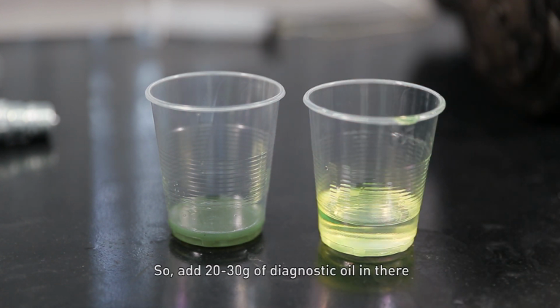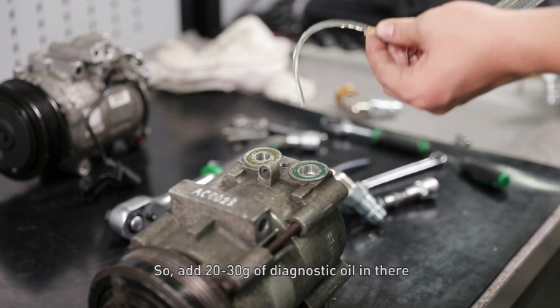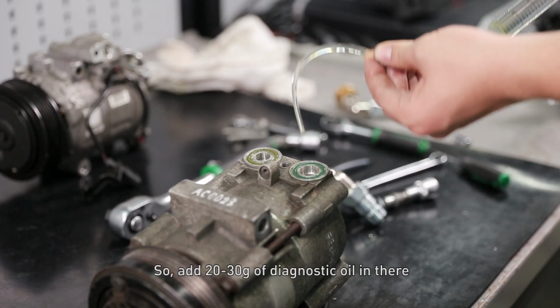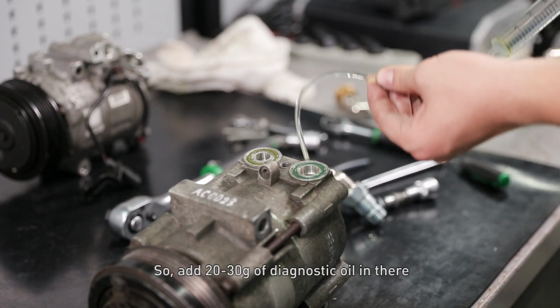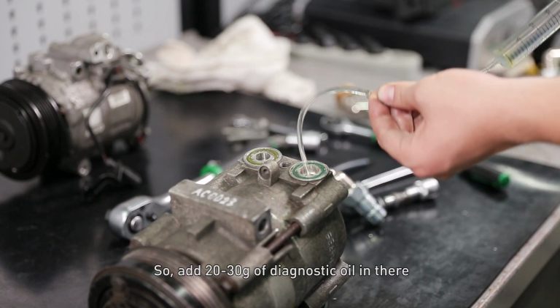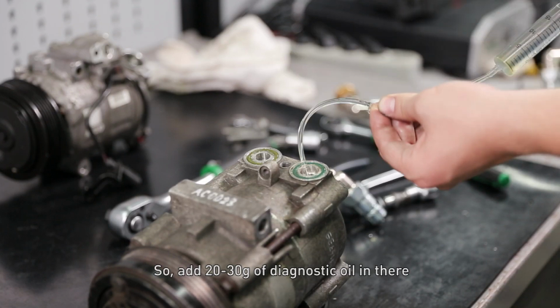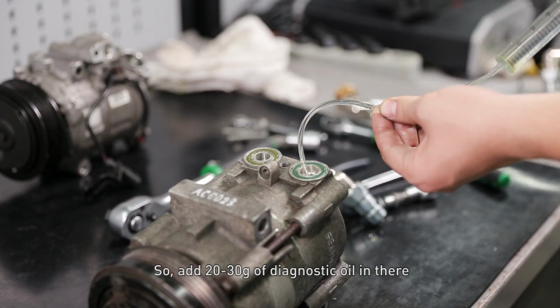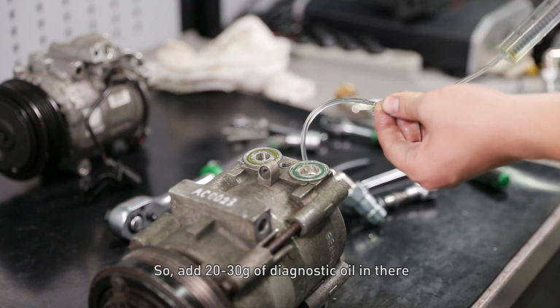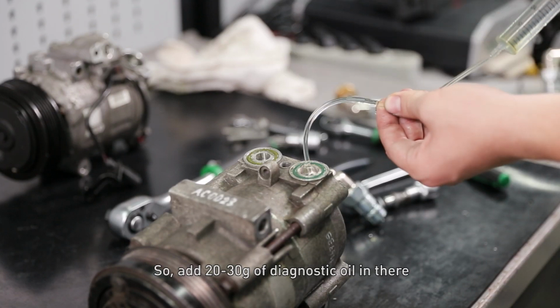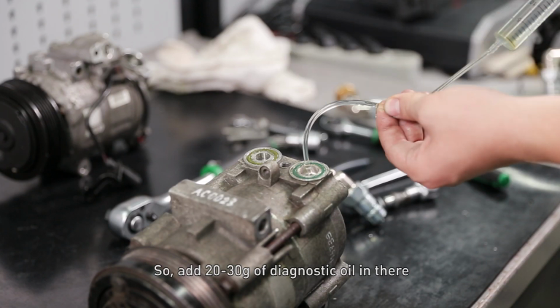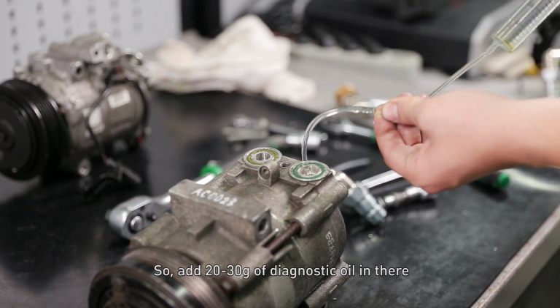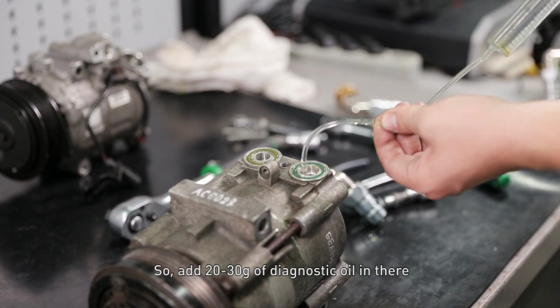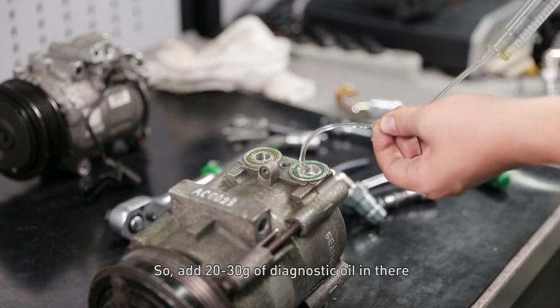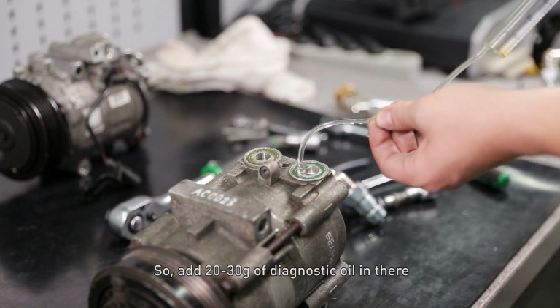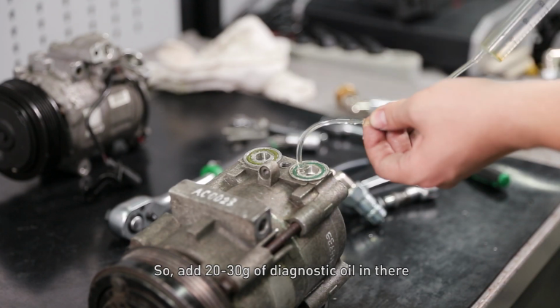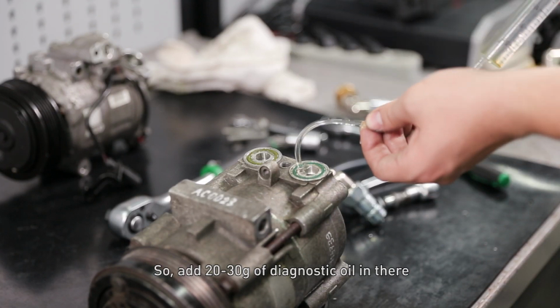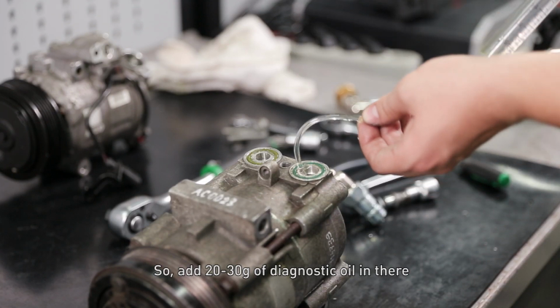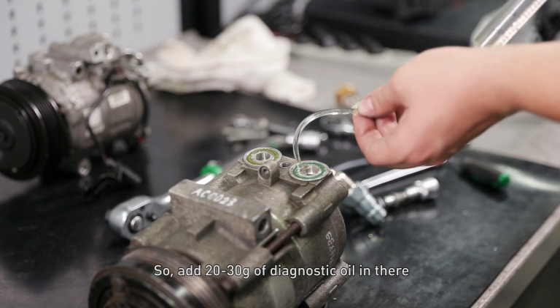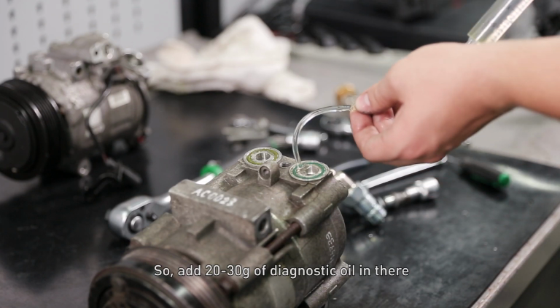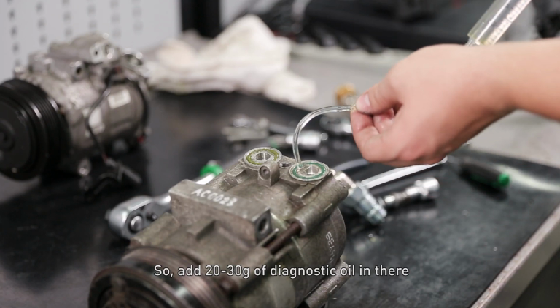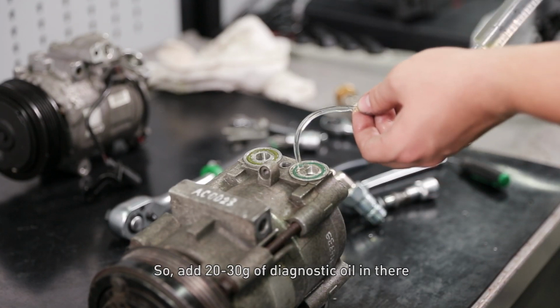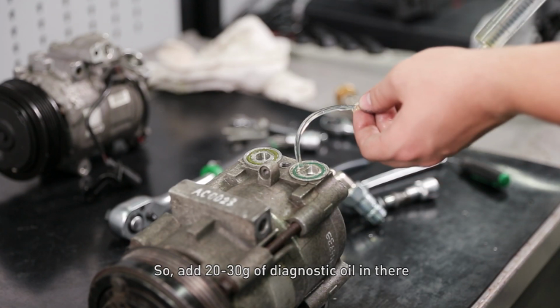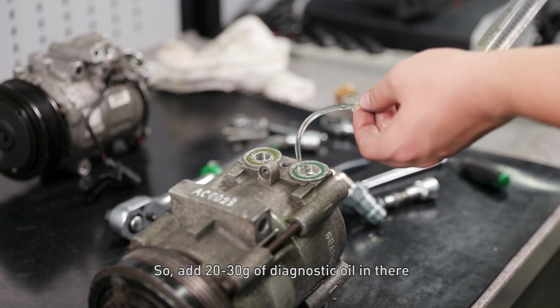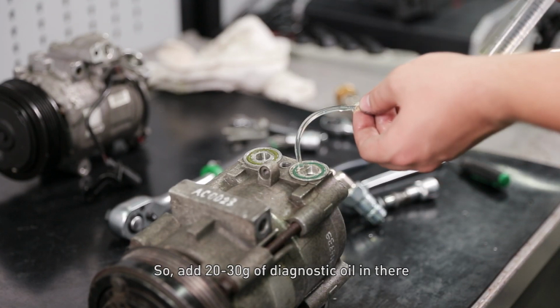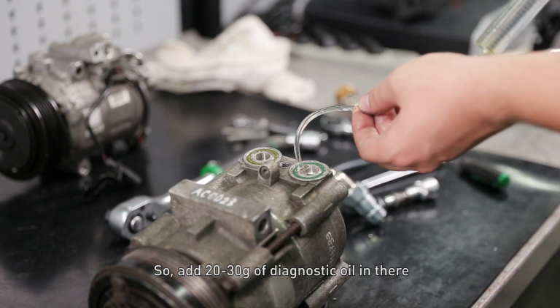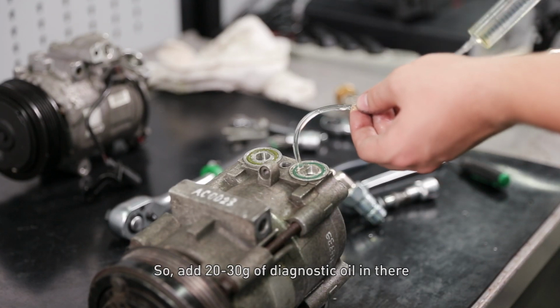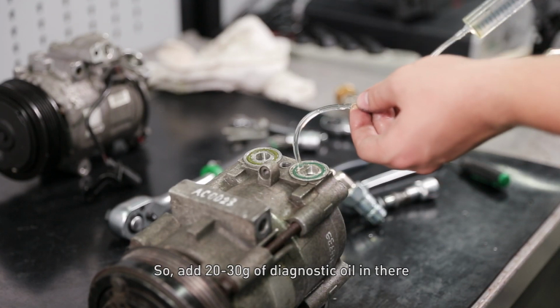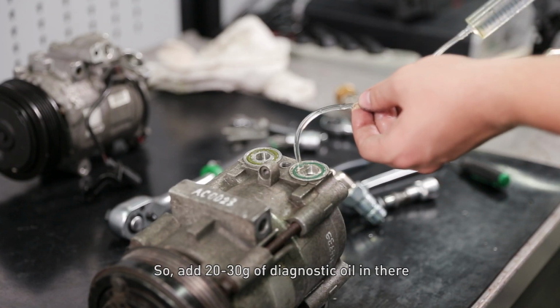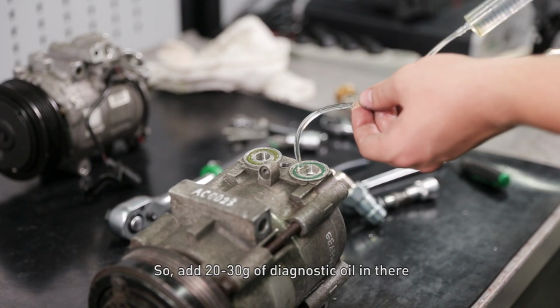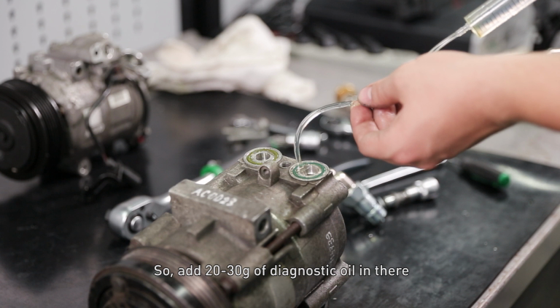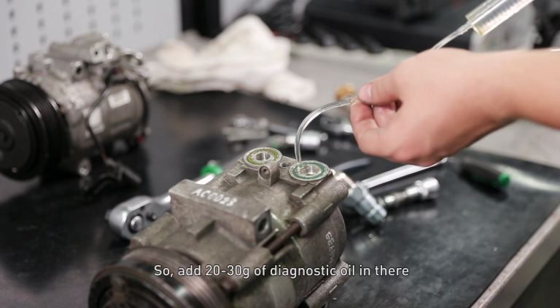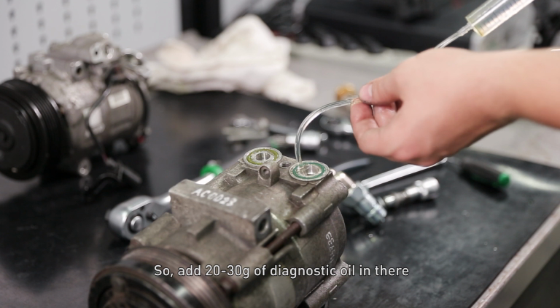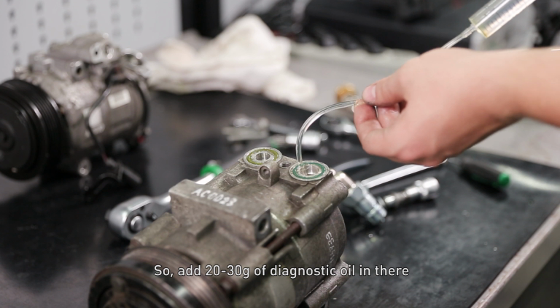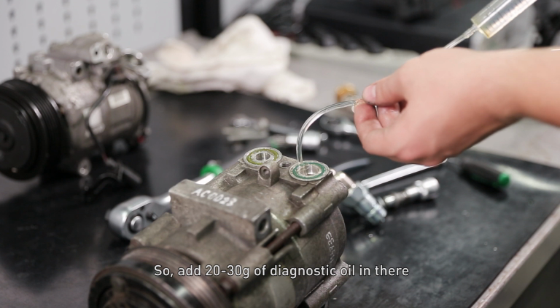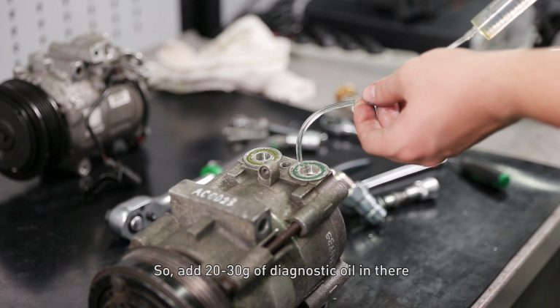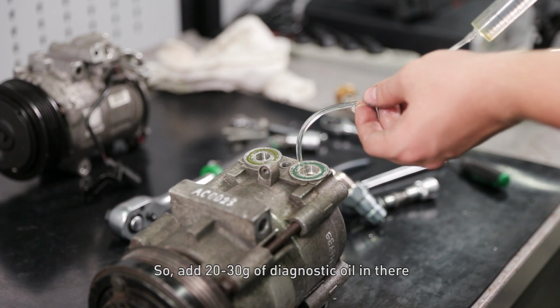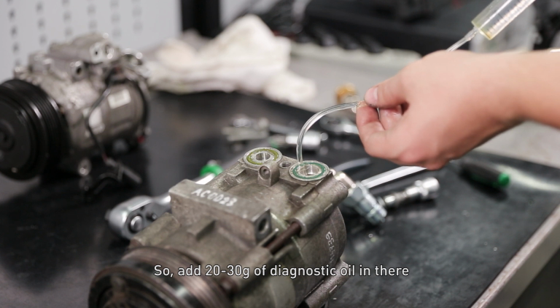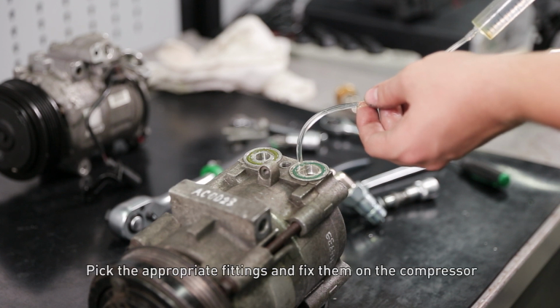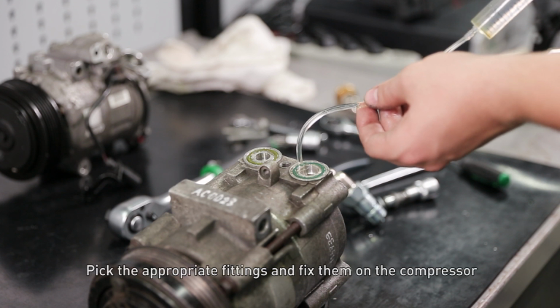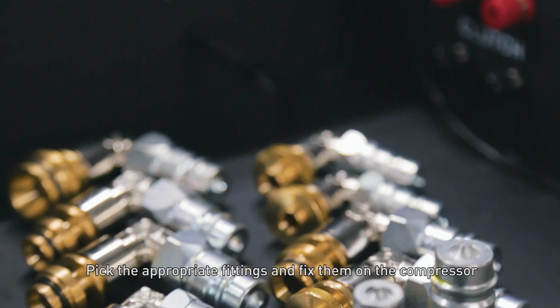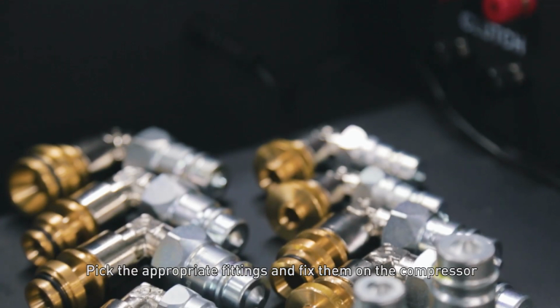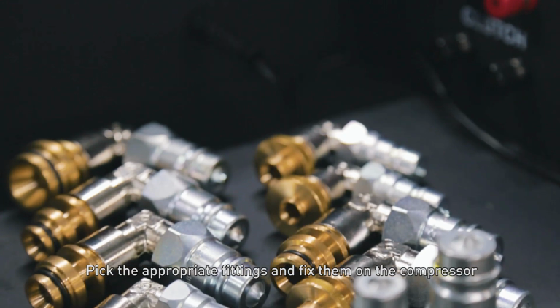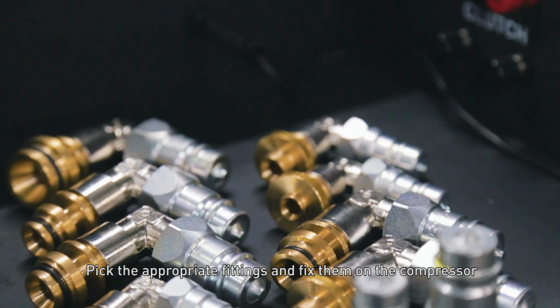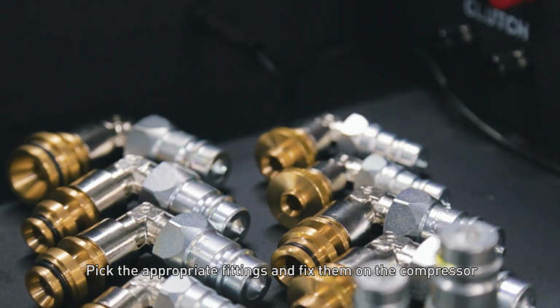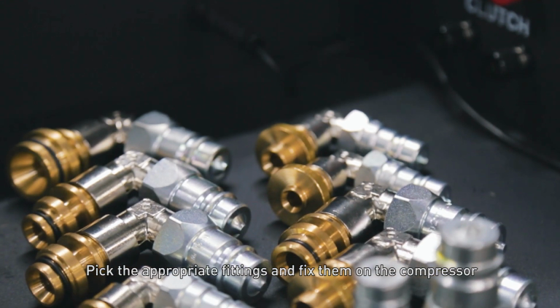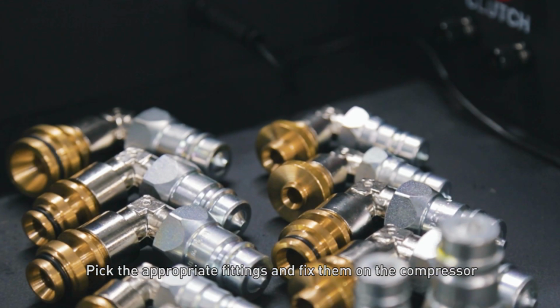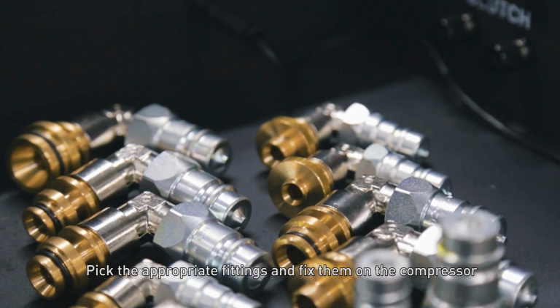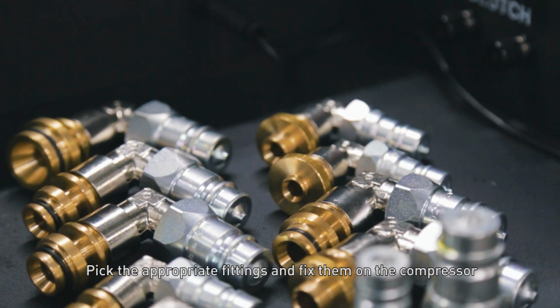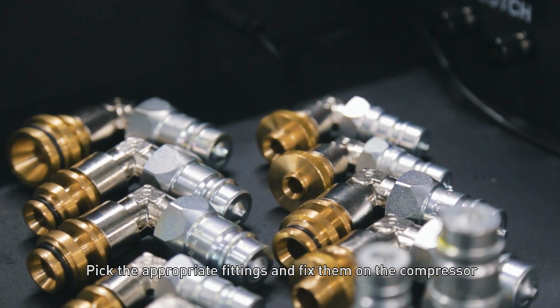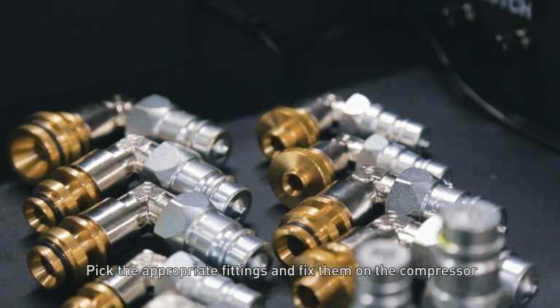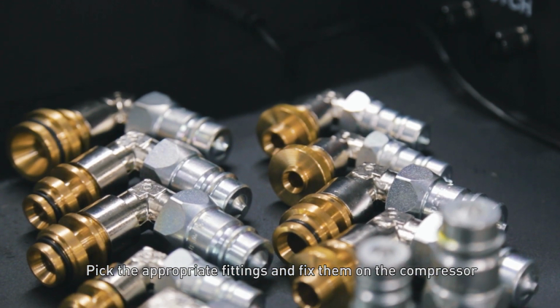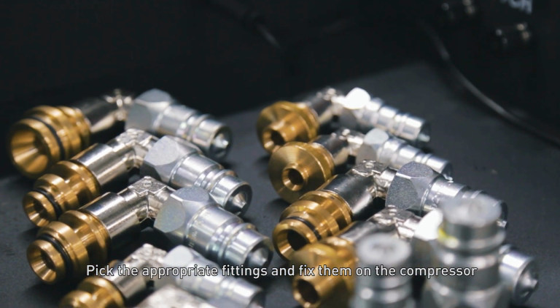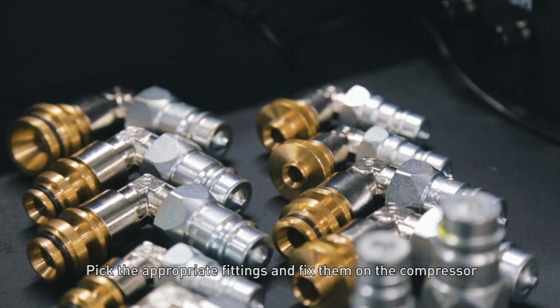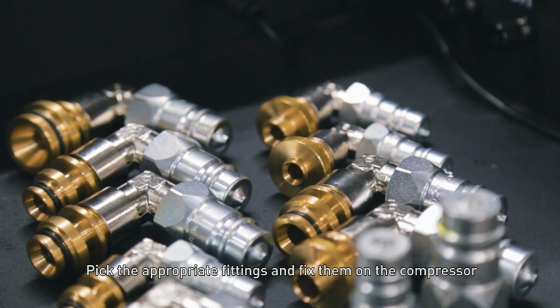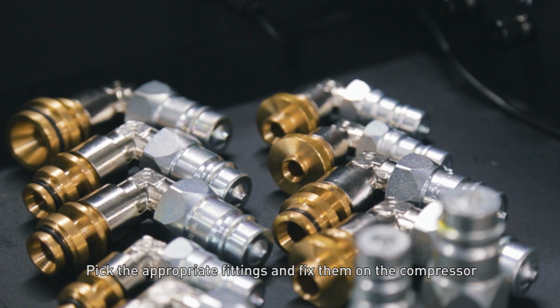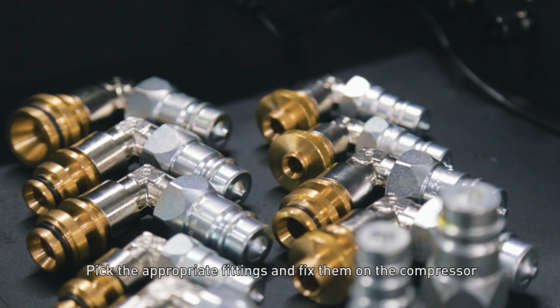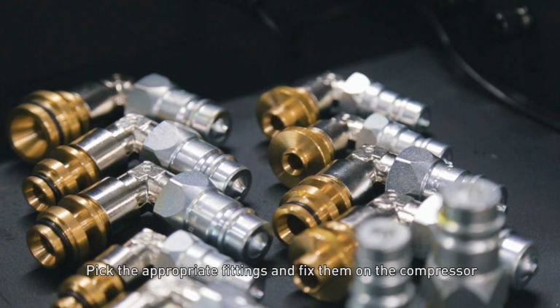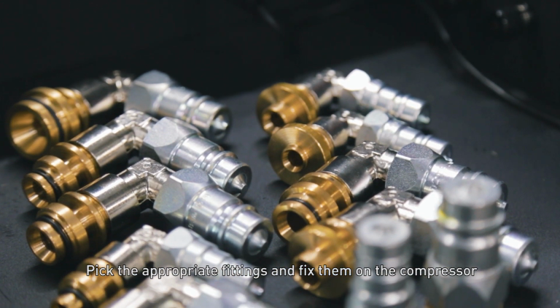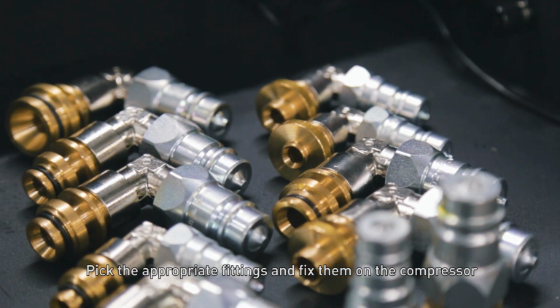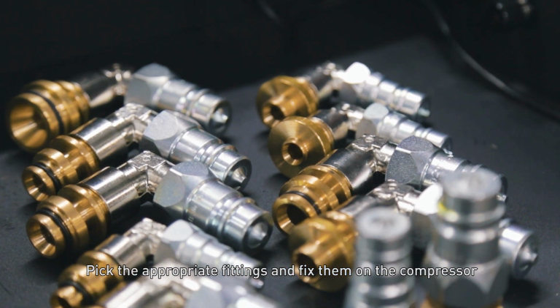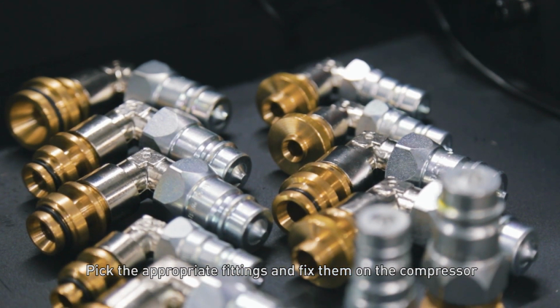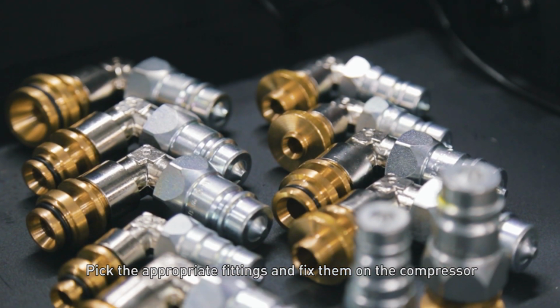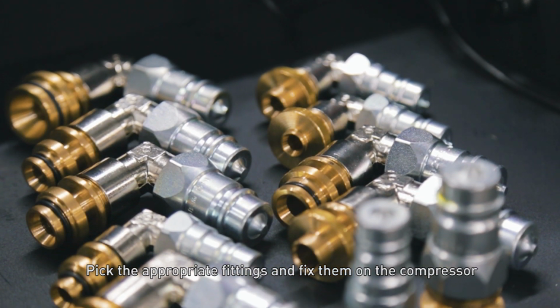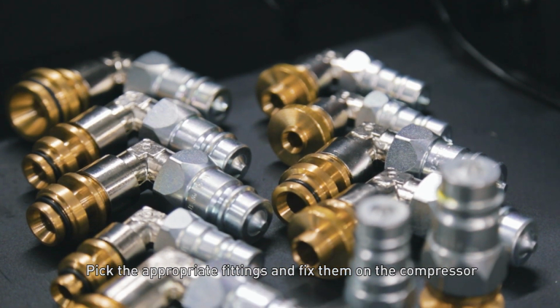Add from 20 to 30 grams of diagnostic oil into the compressor. Pick the appropriate fittings and fix them on the compressor.